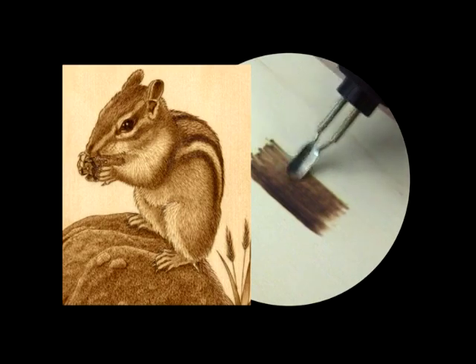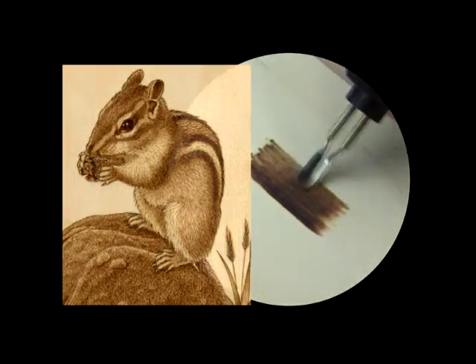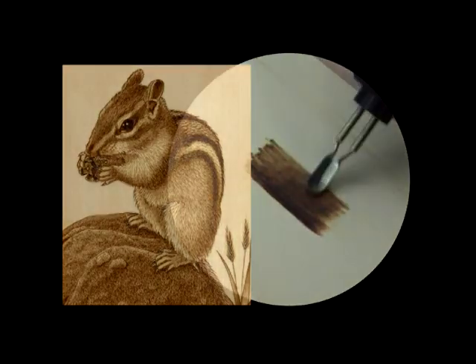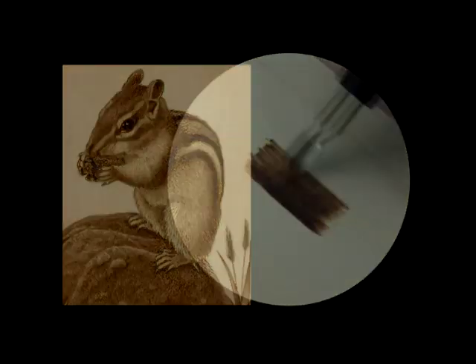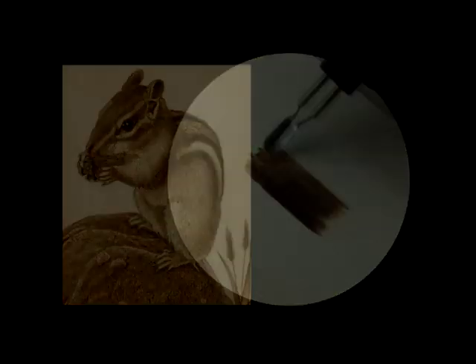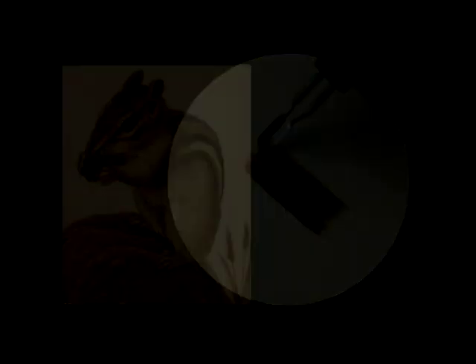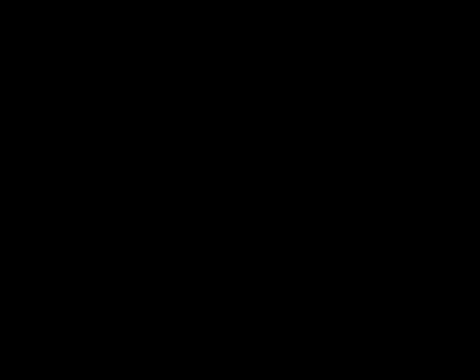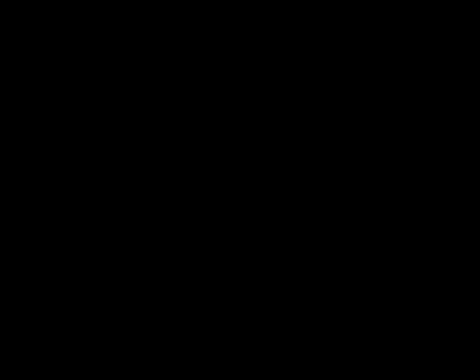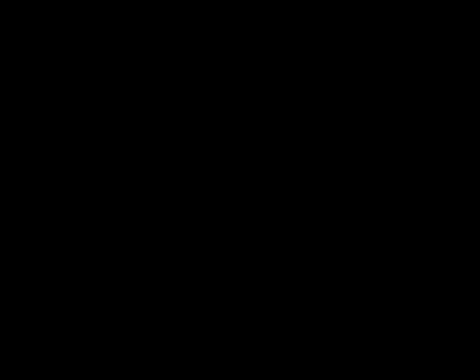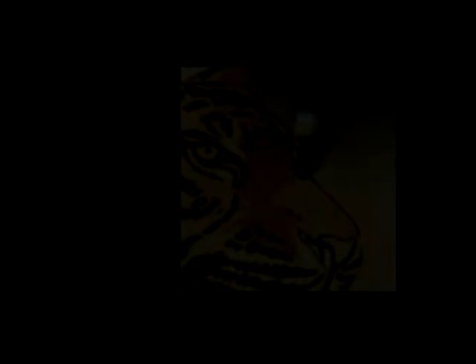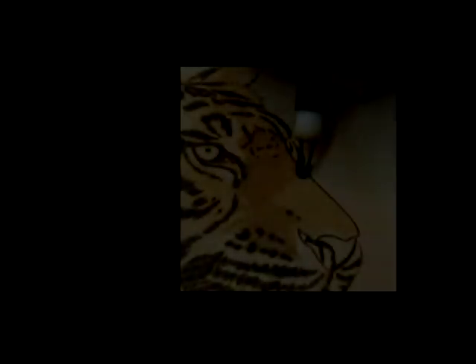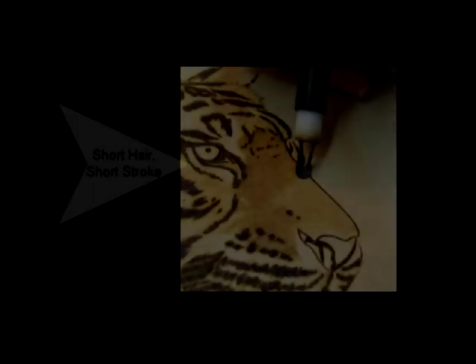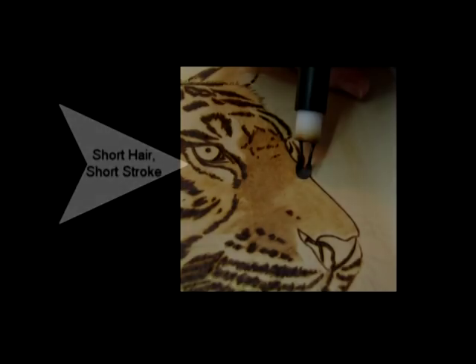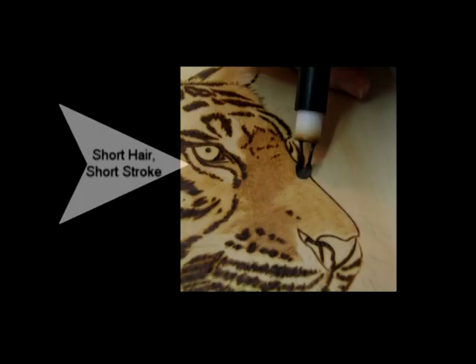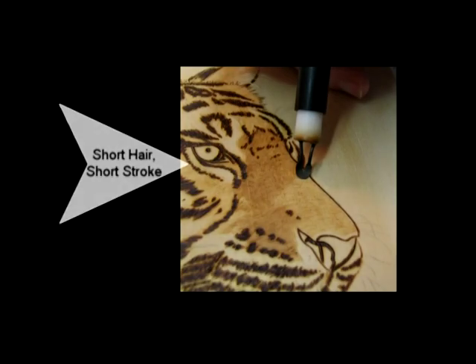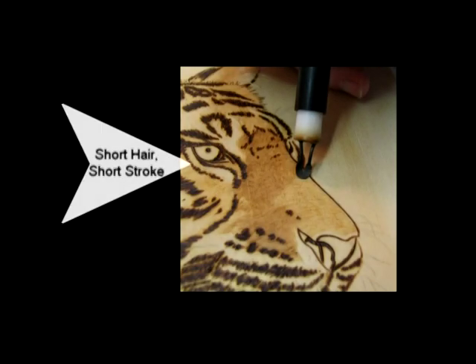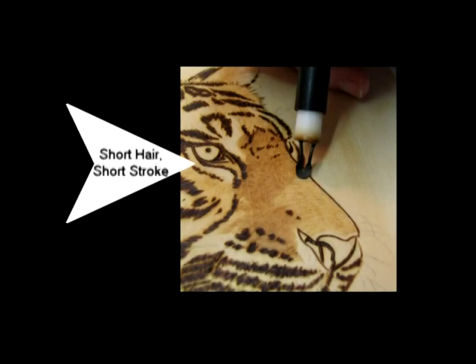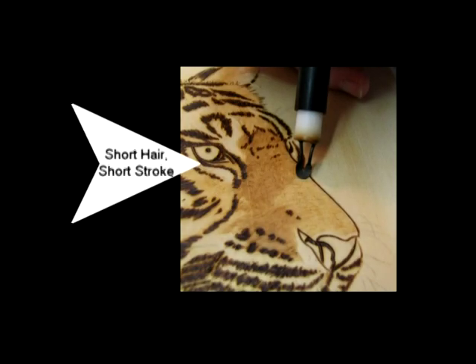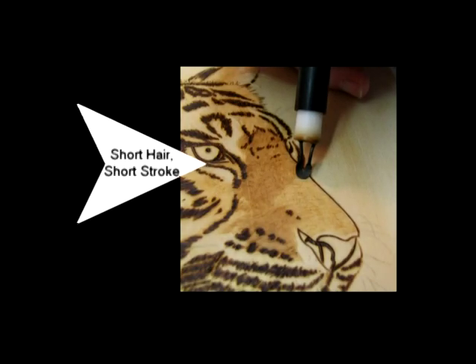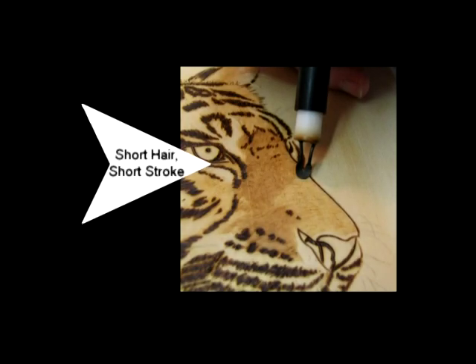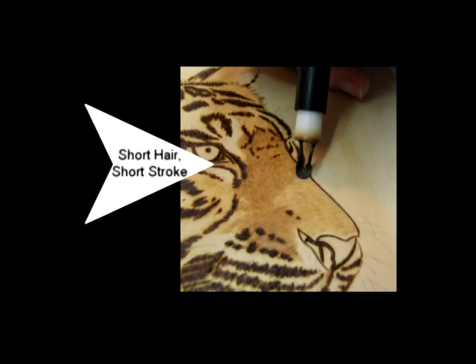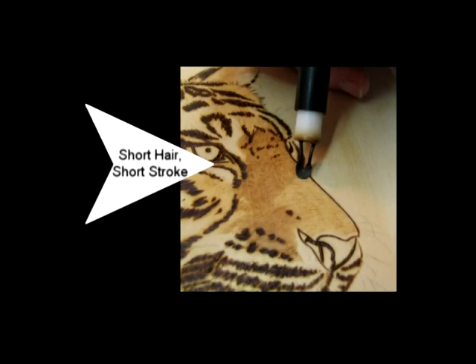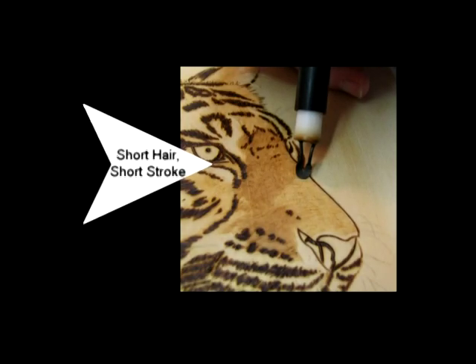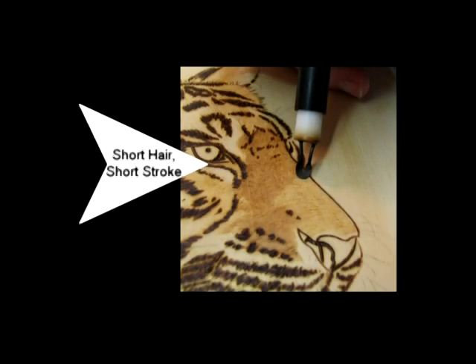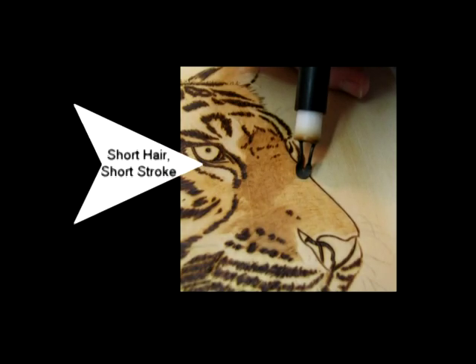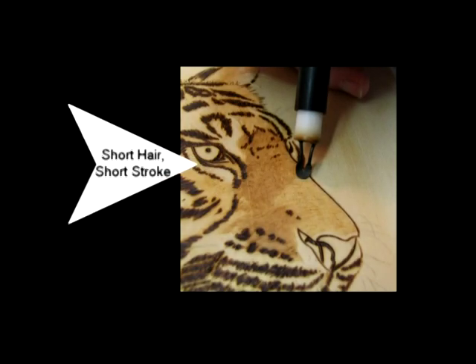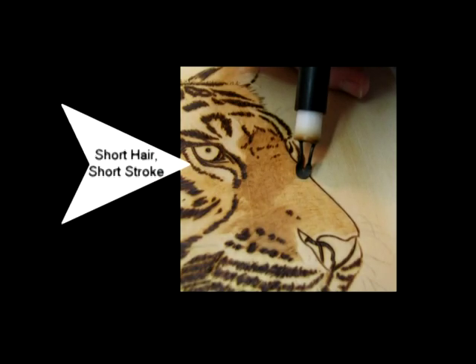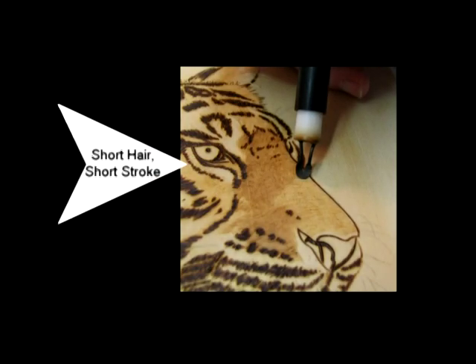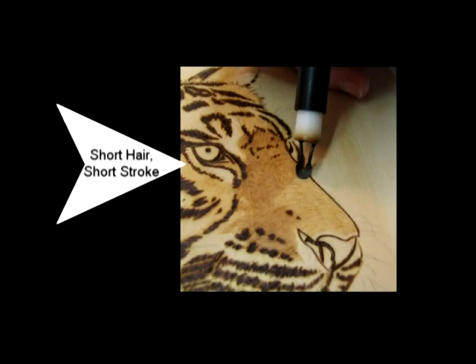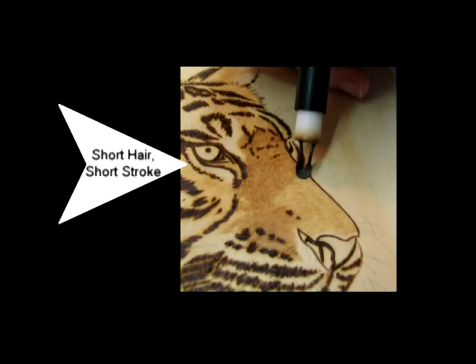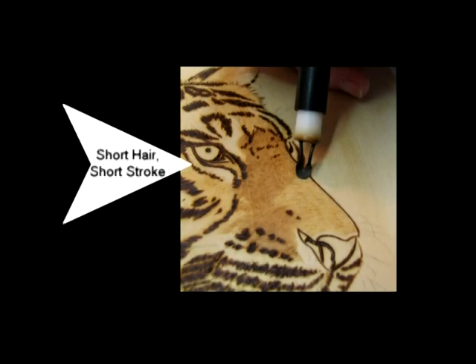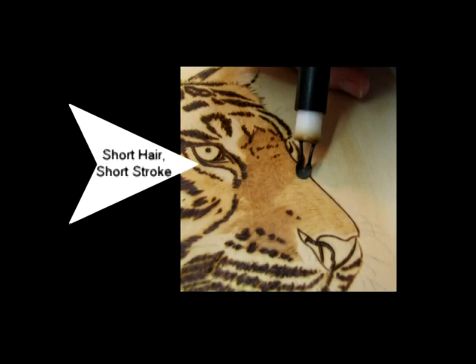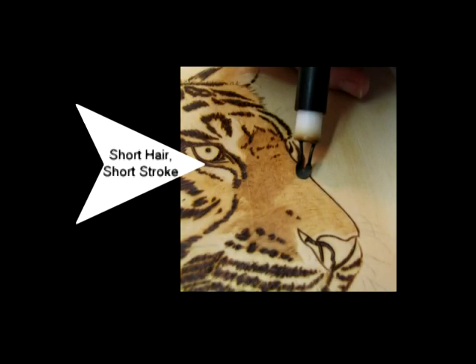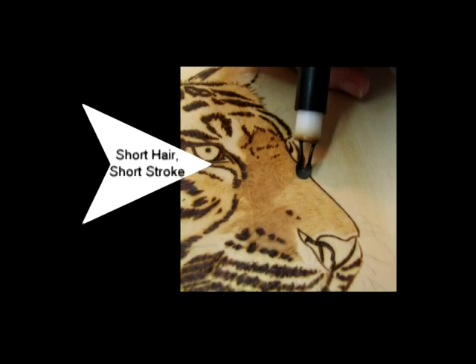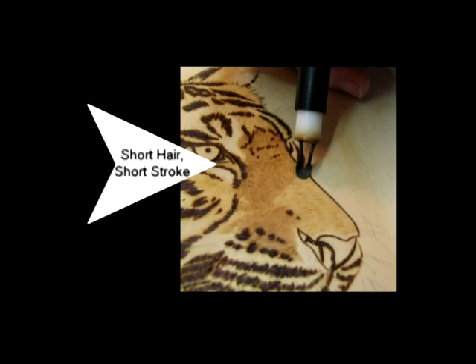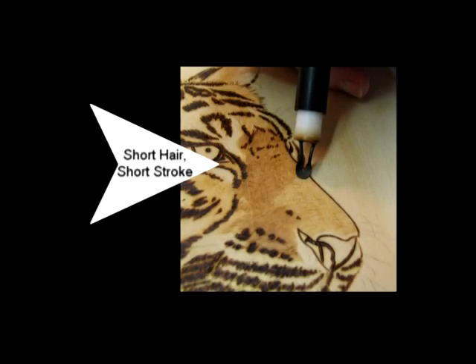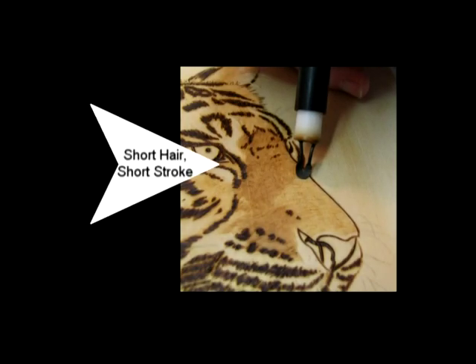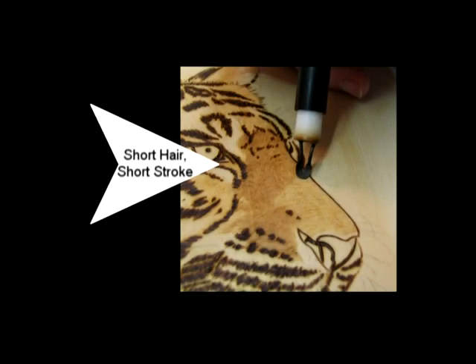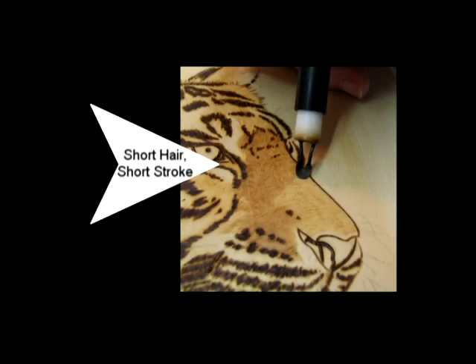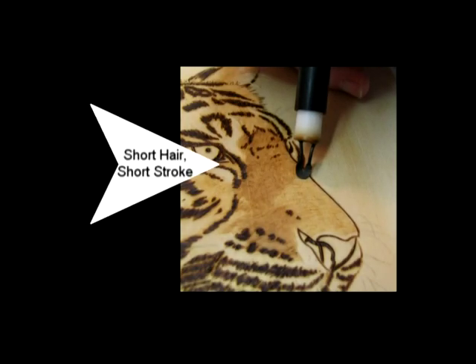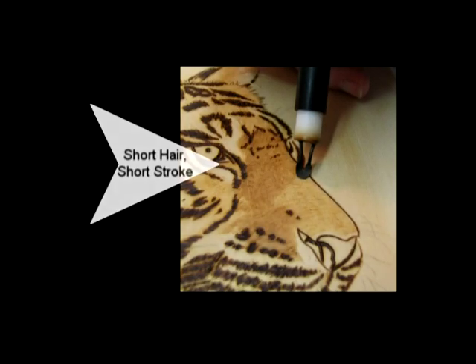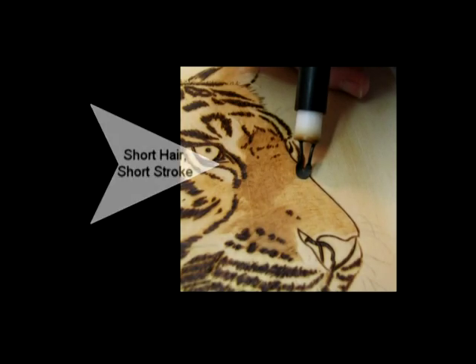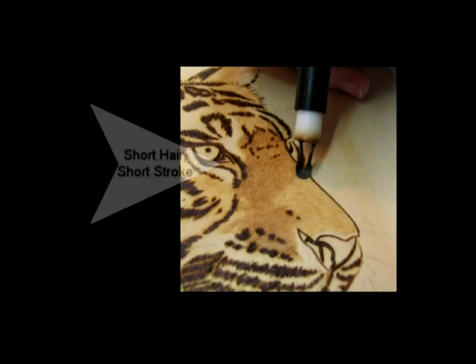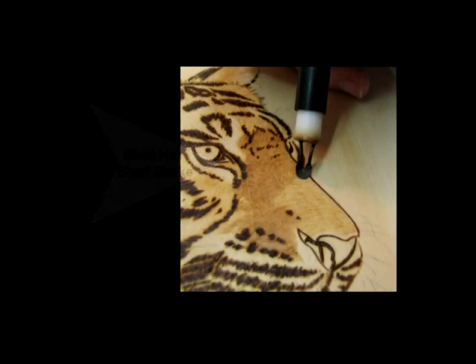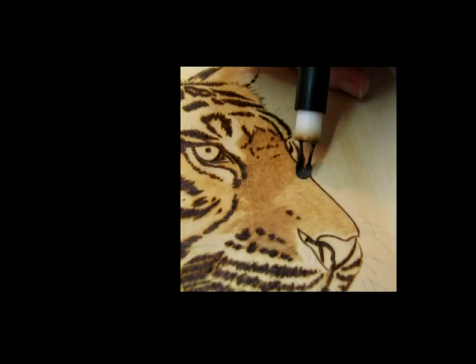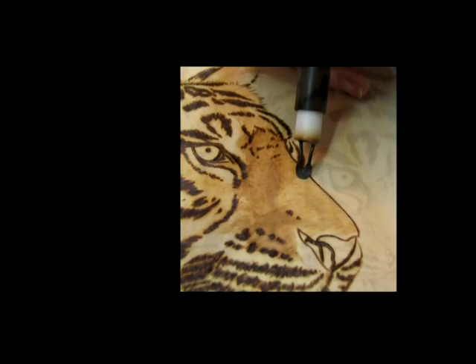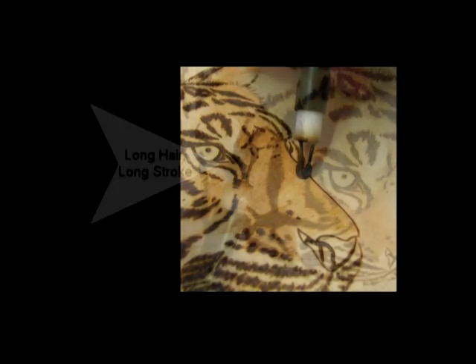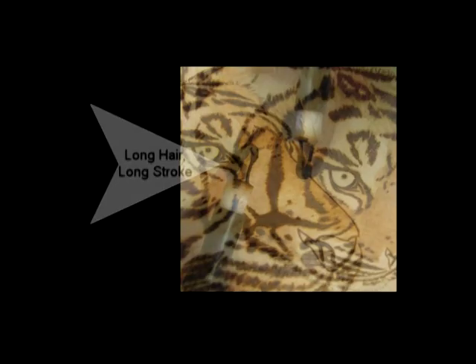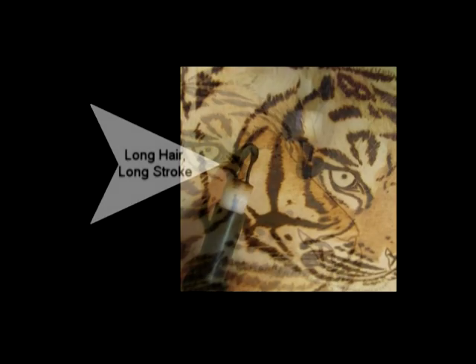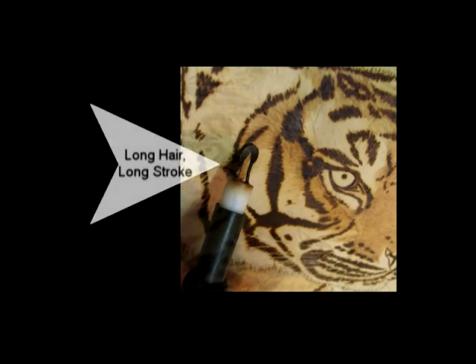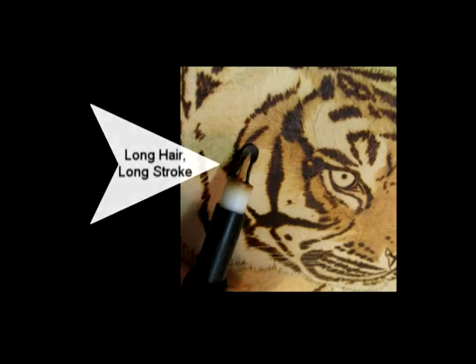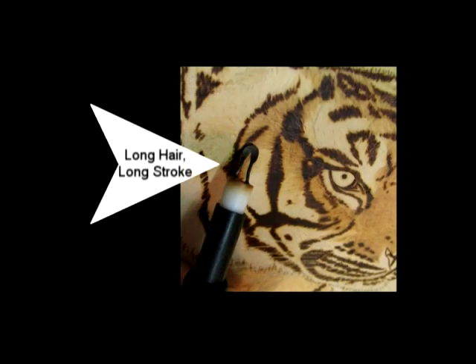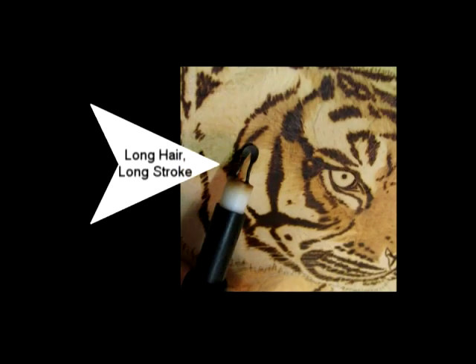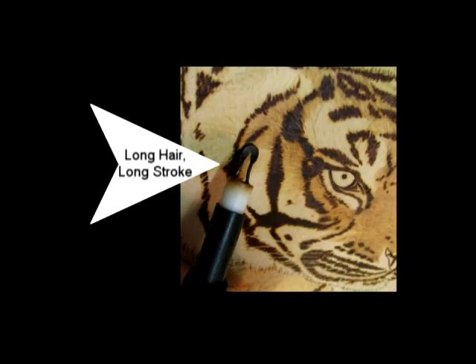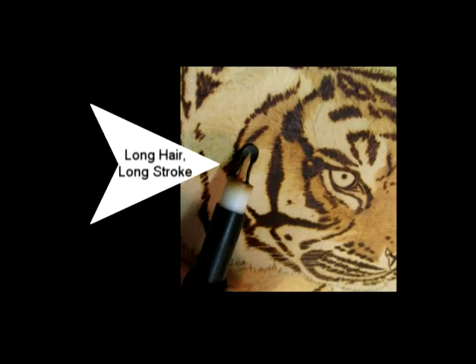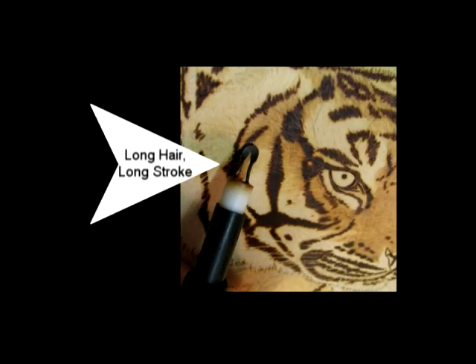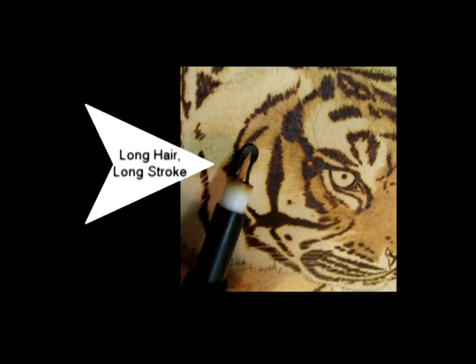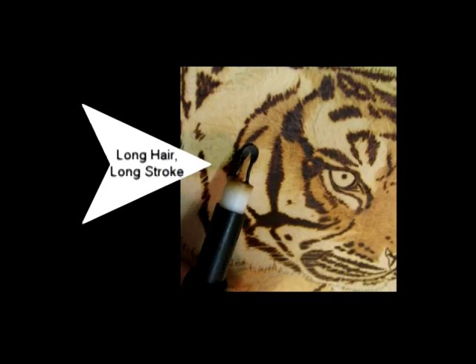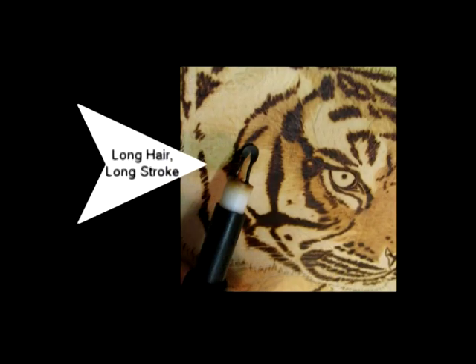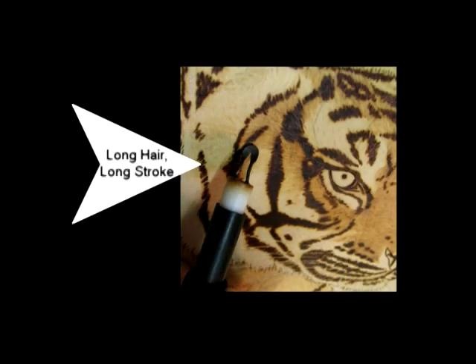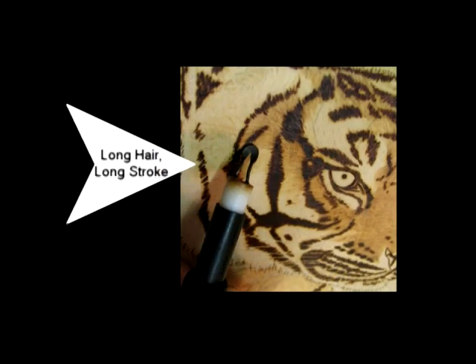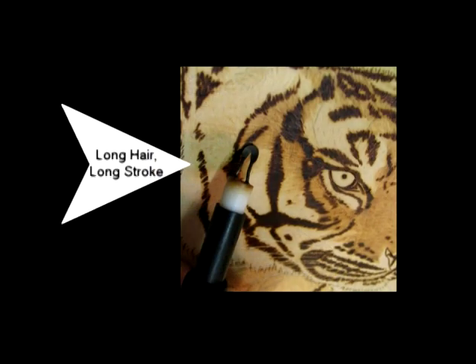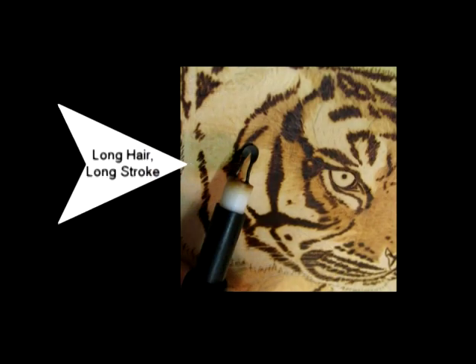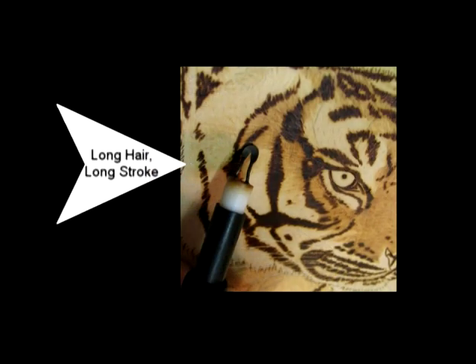For instance, the strokes on the tiger's nose are very short, while on the rough they are much longer.